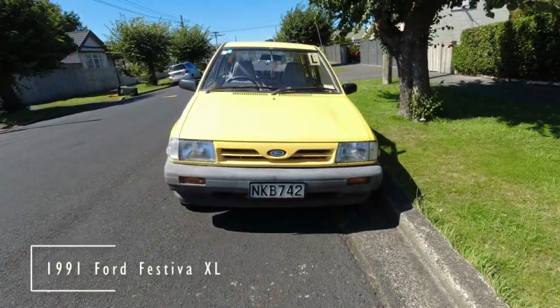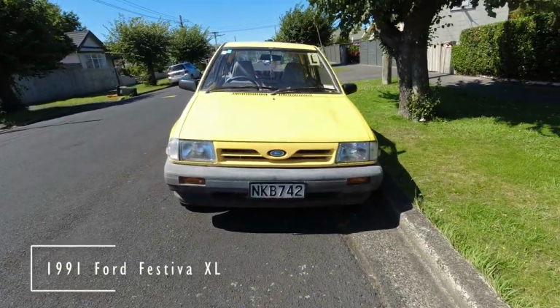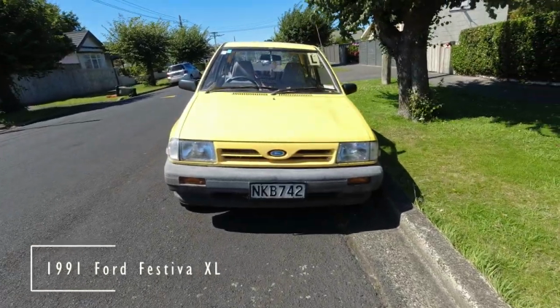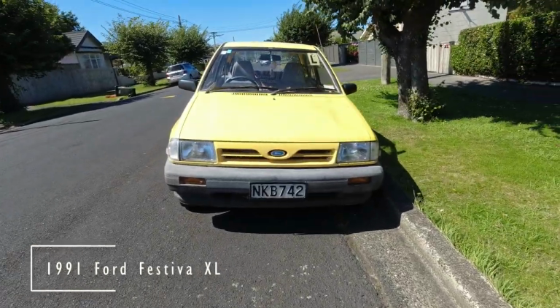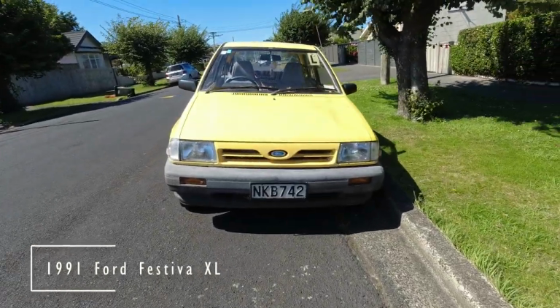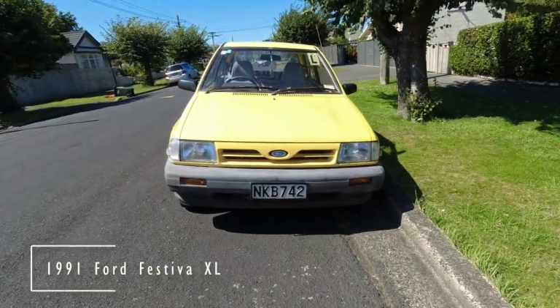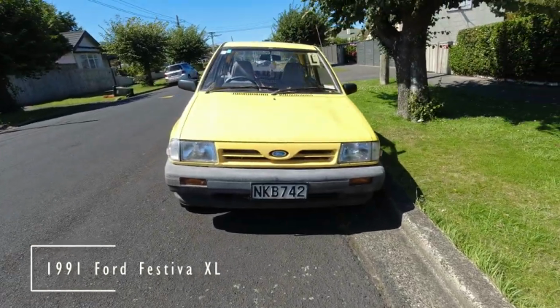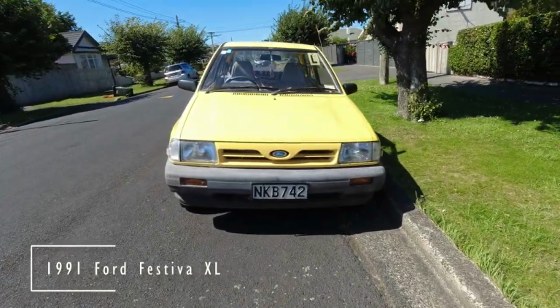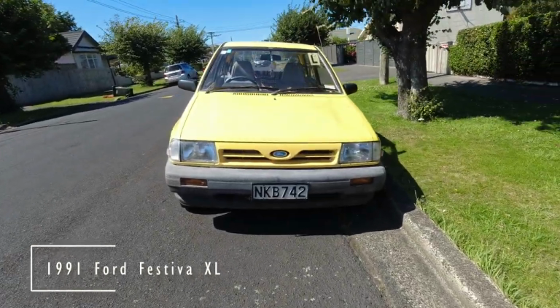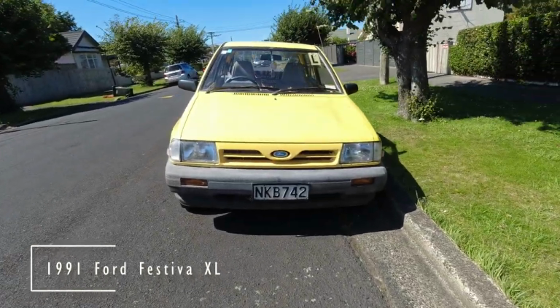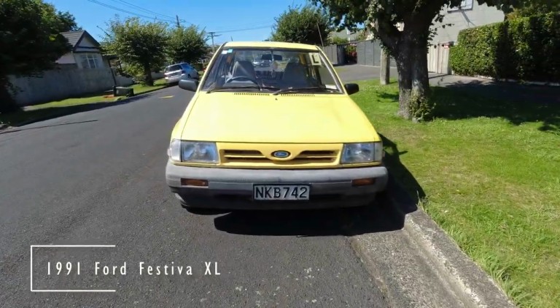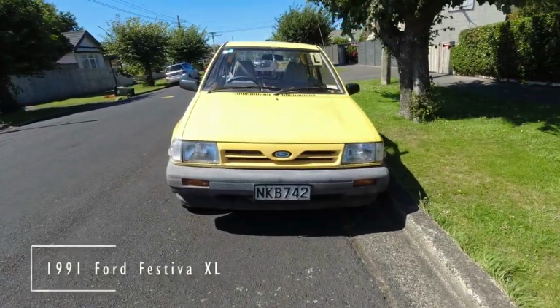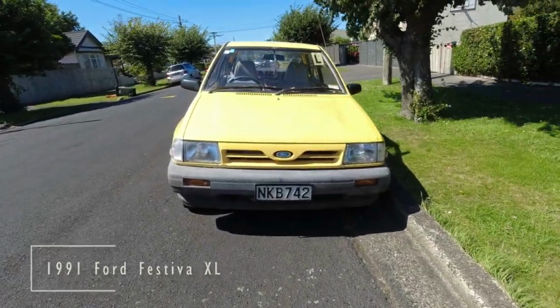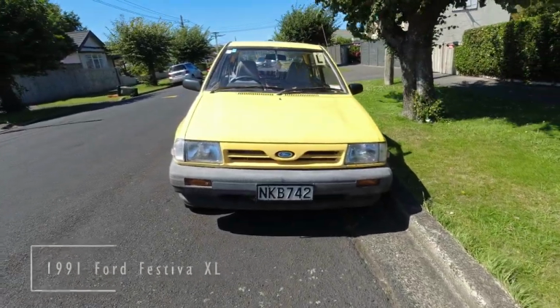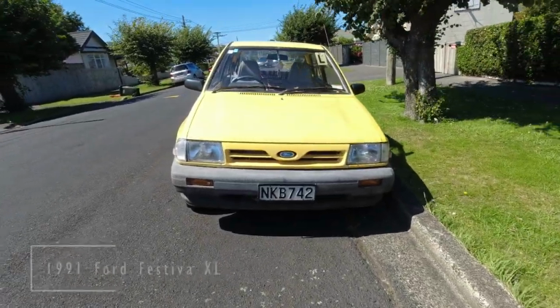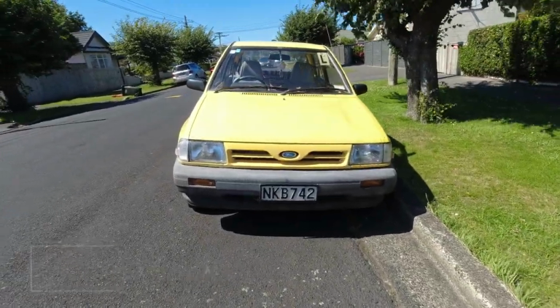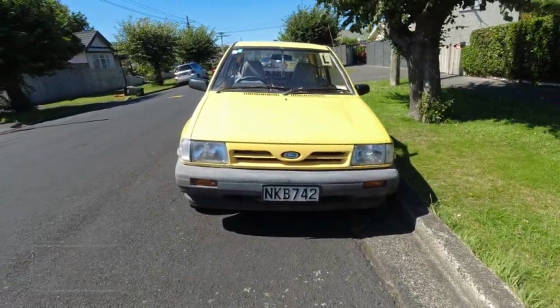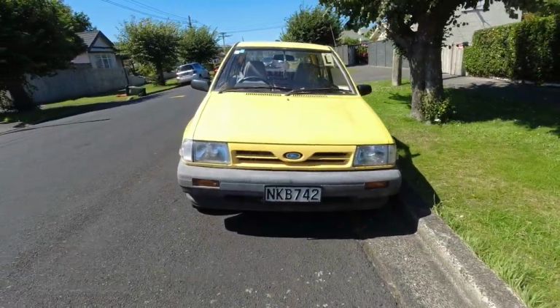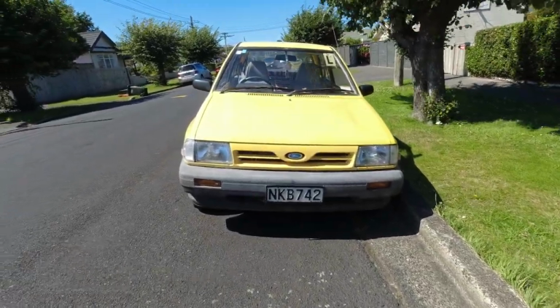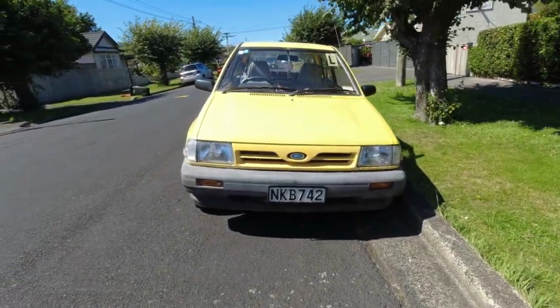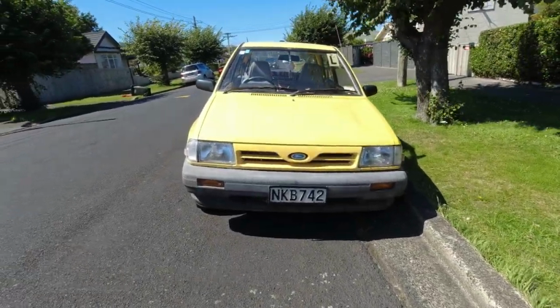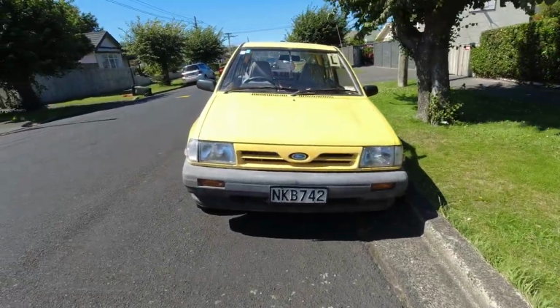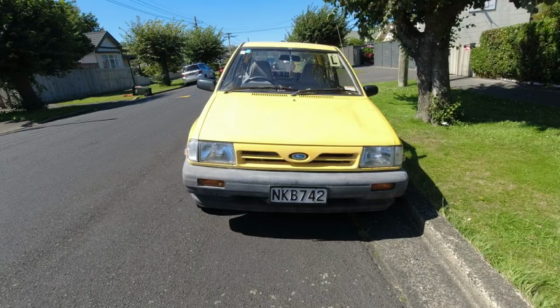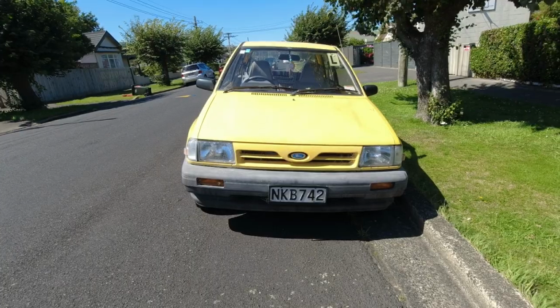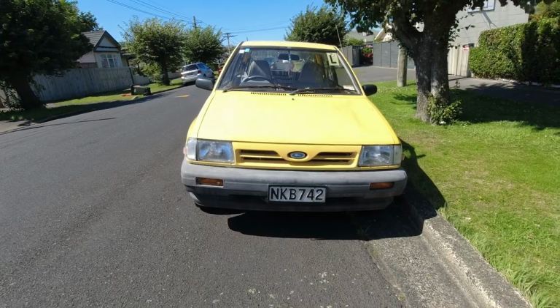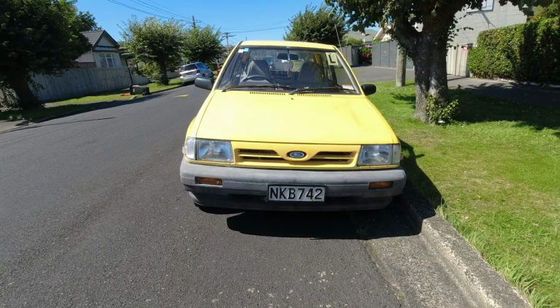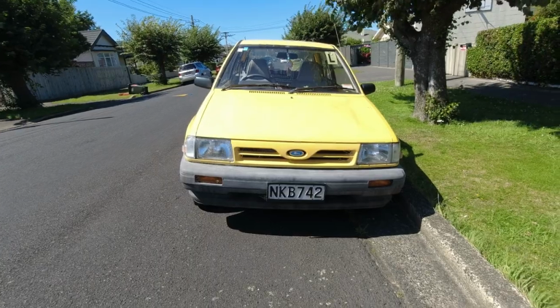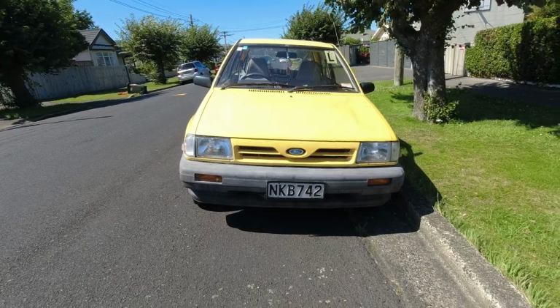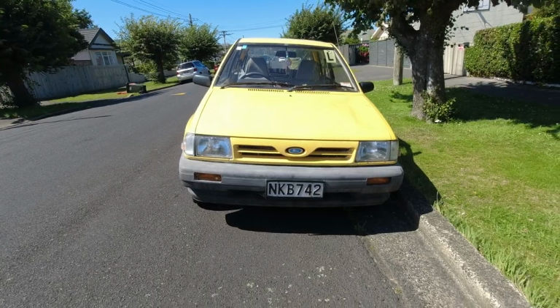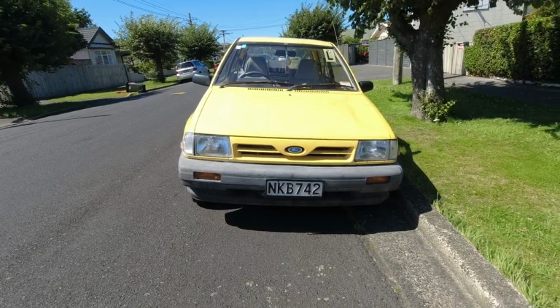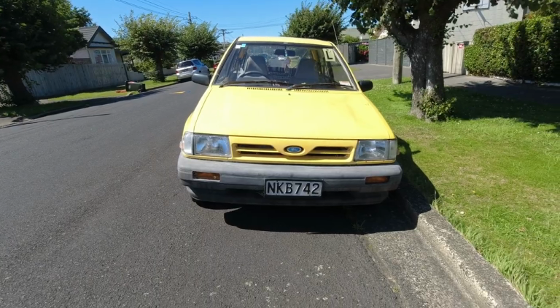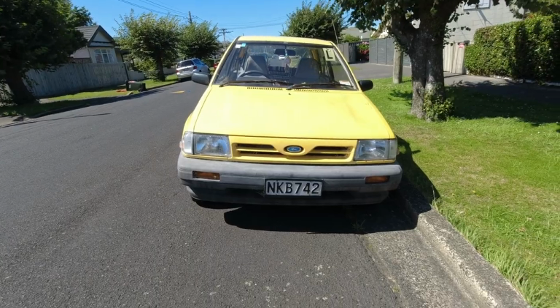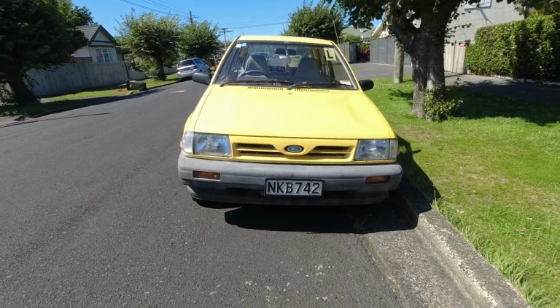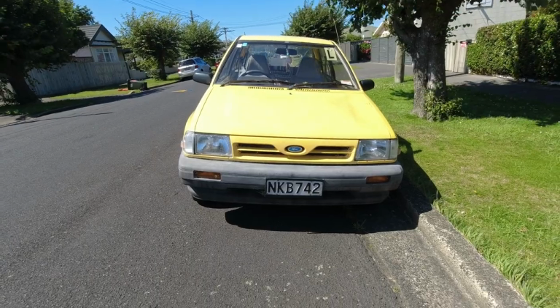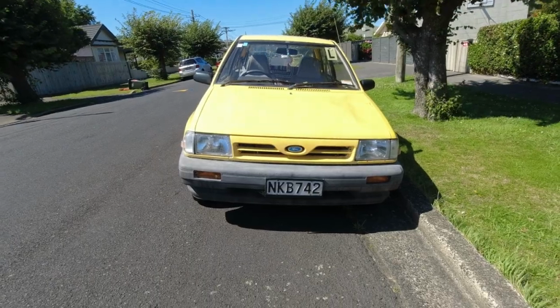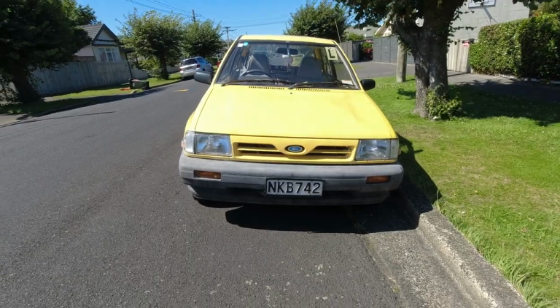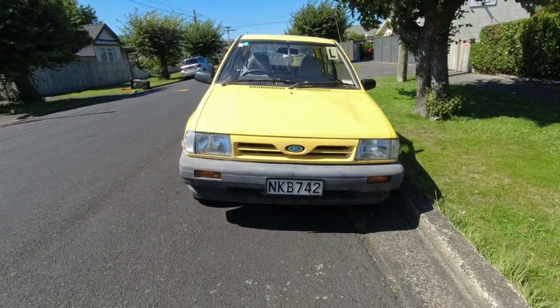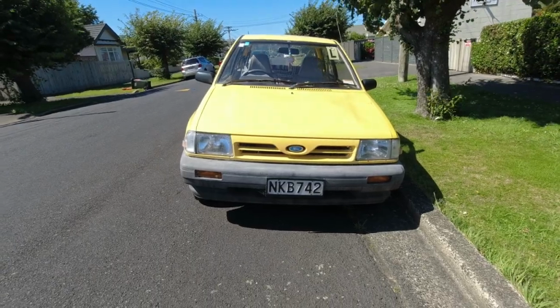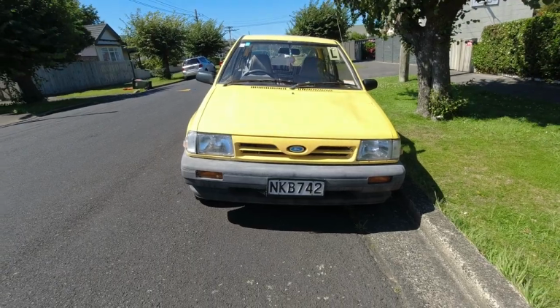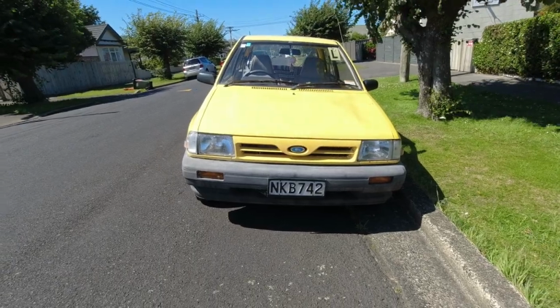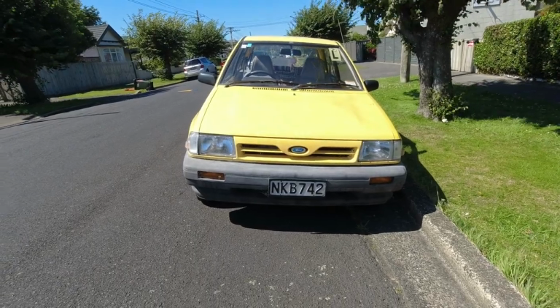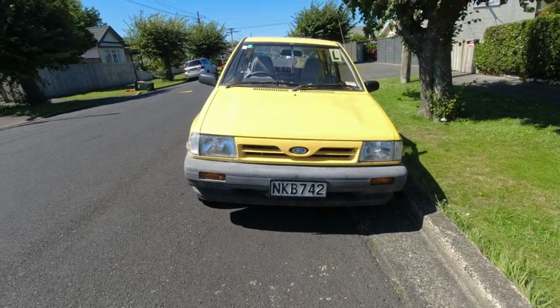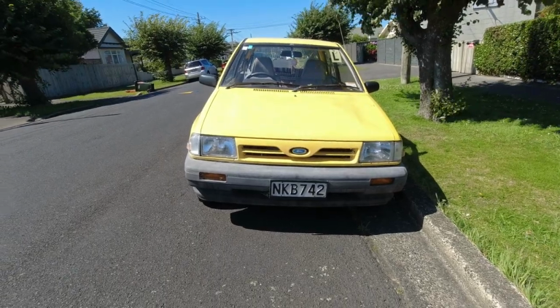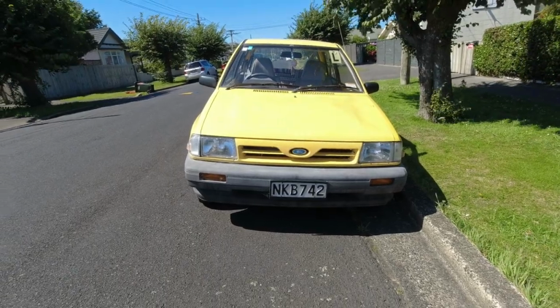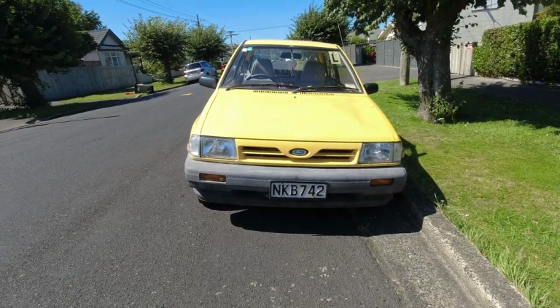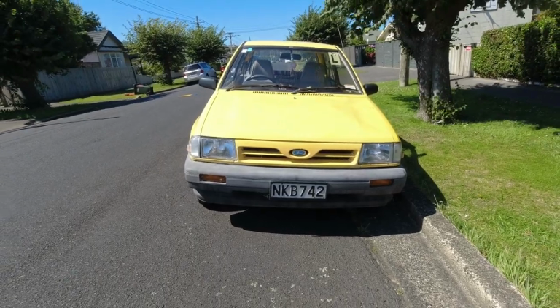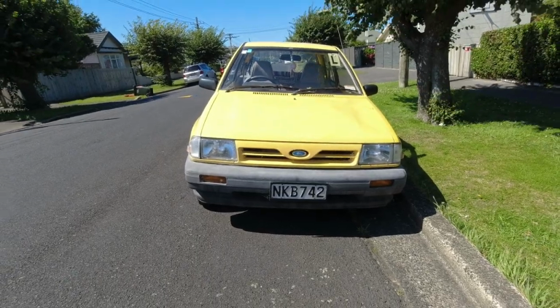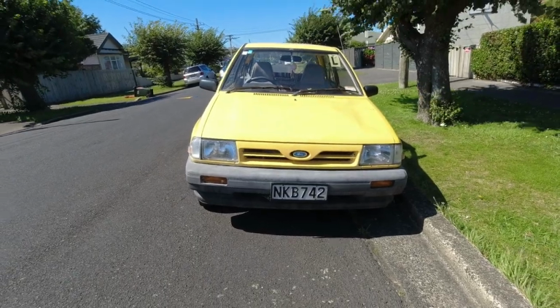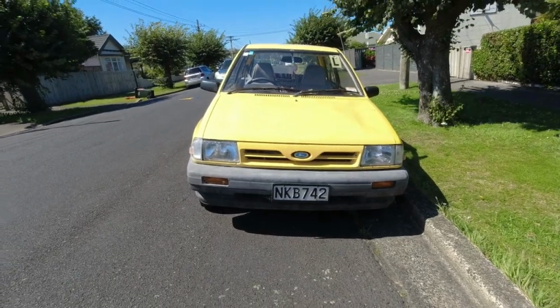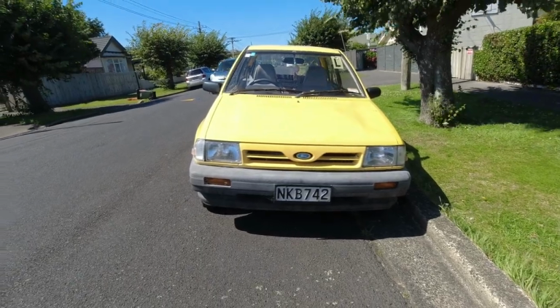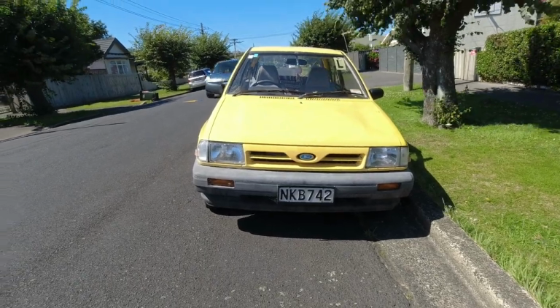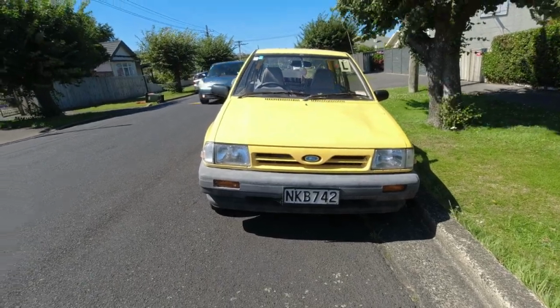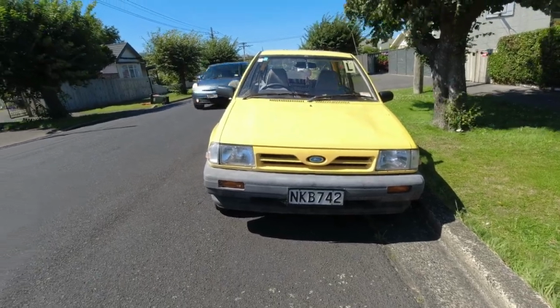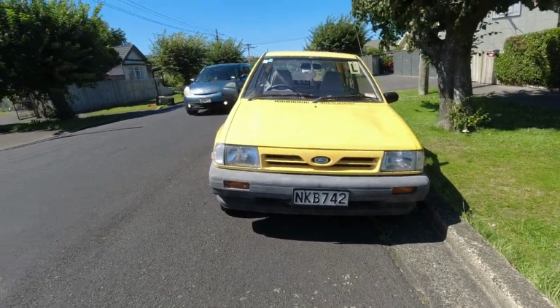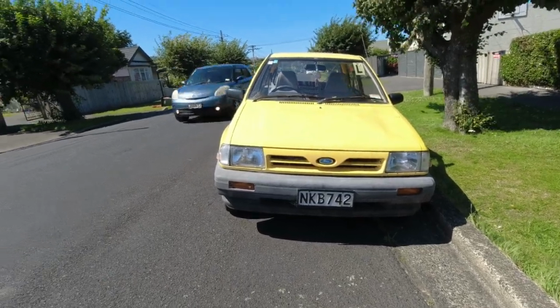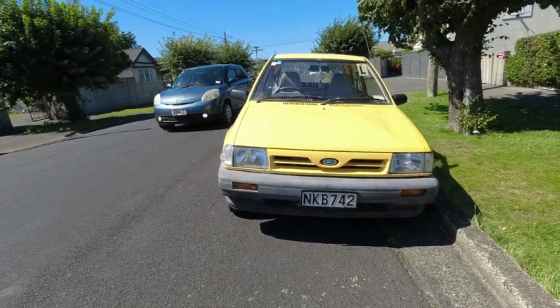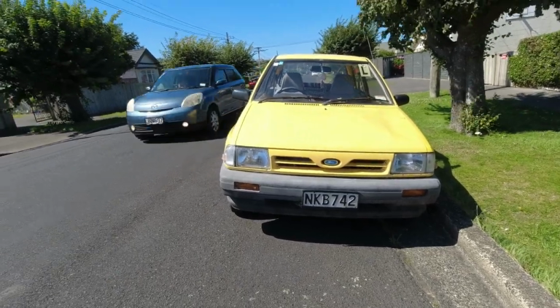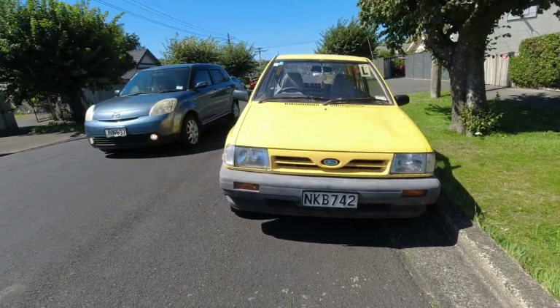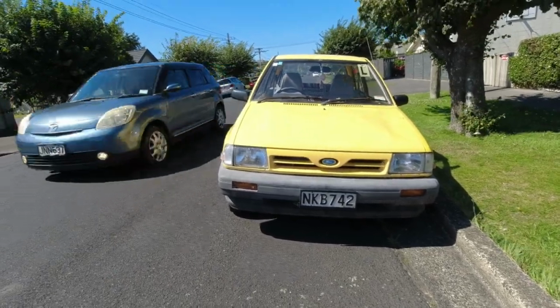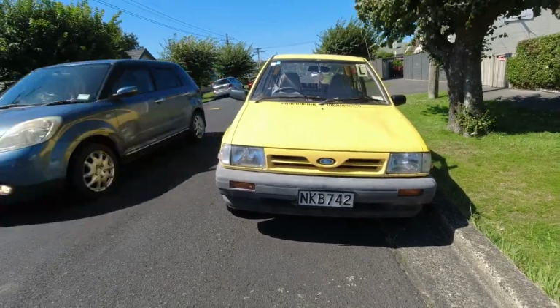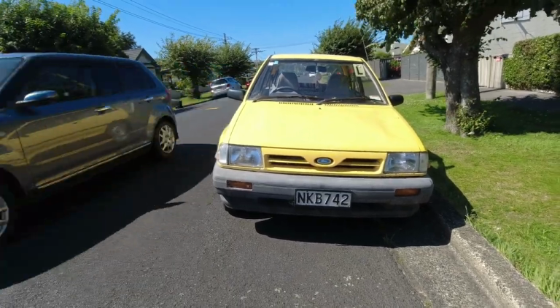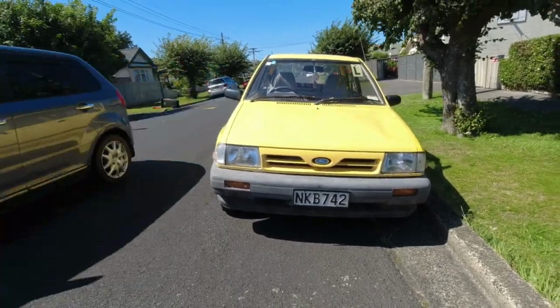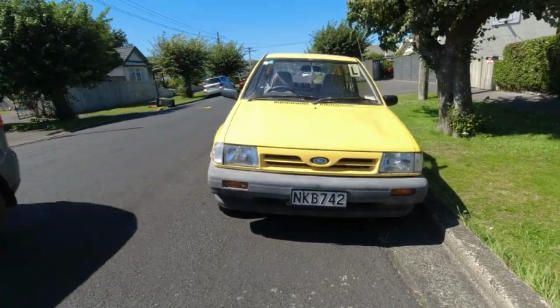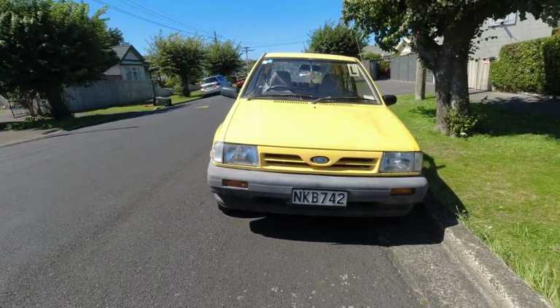Crikey, would have missed this if it wasn't yellow. Can somebody please tell me, is crochet making a comeback?